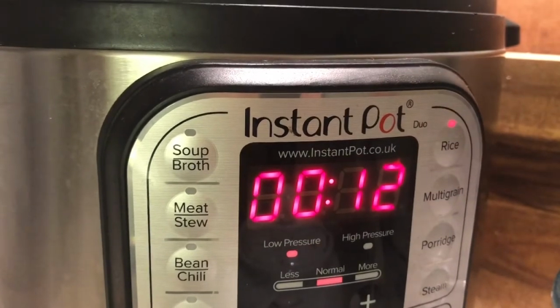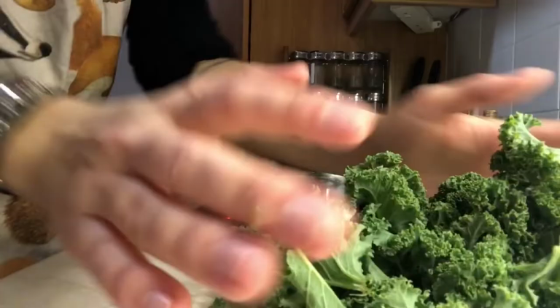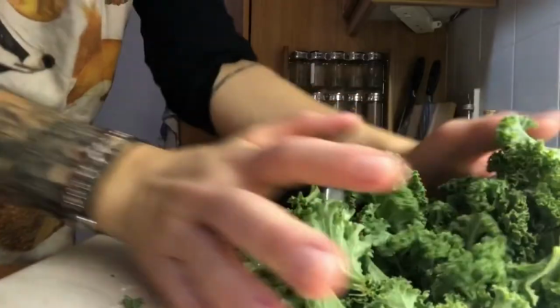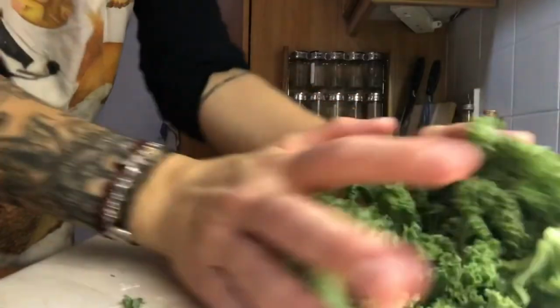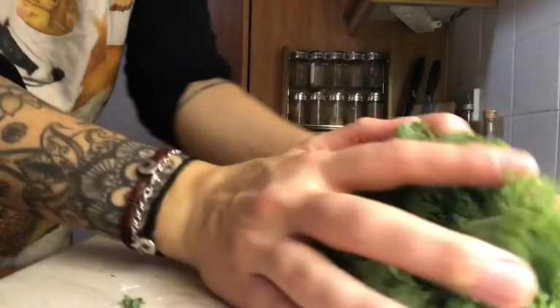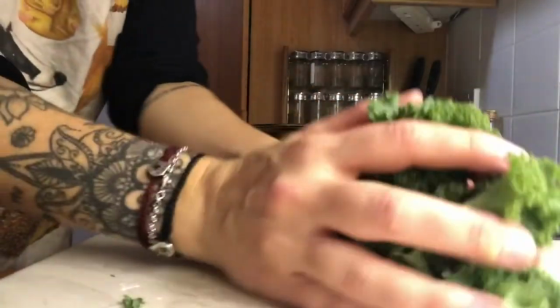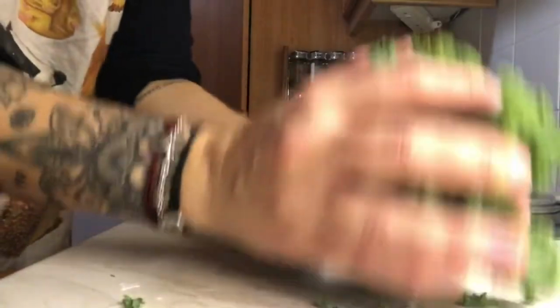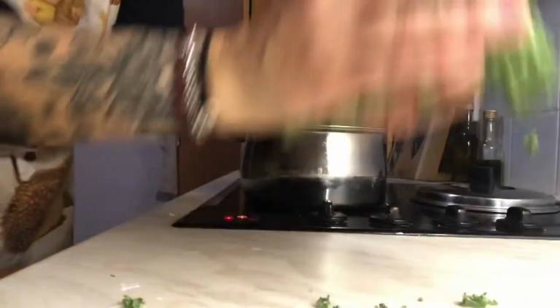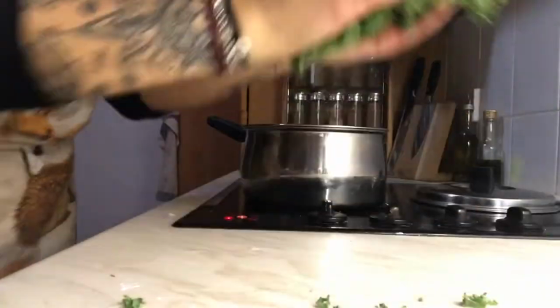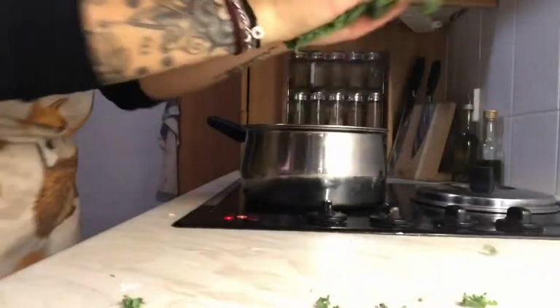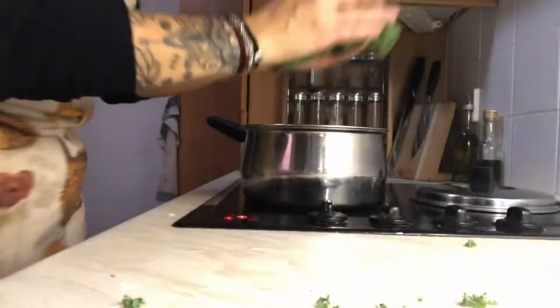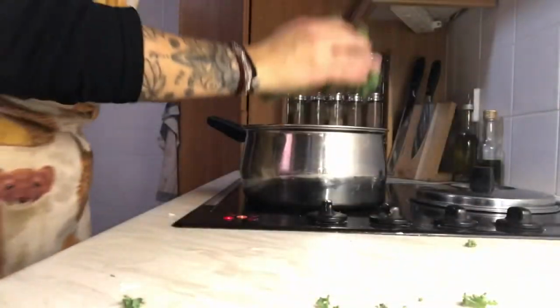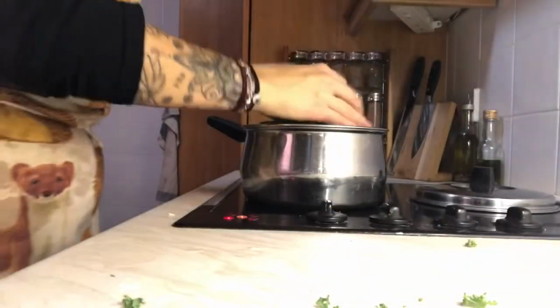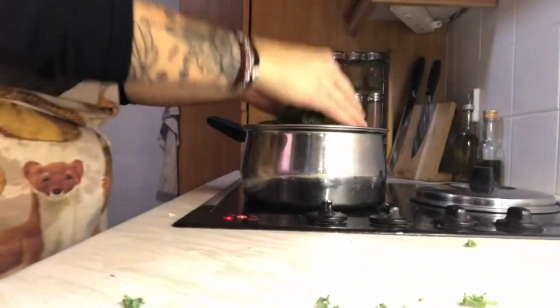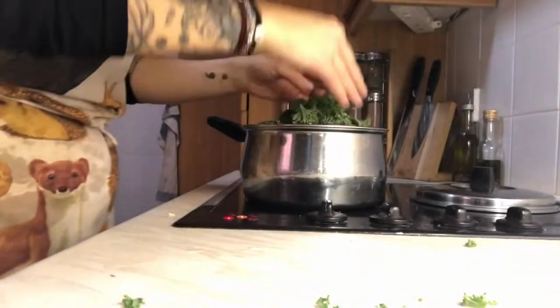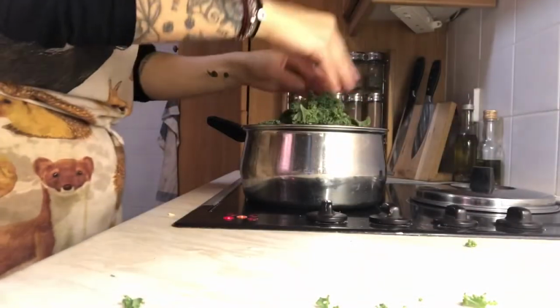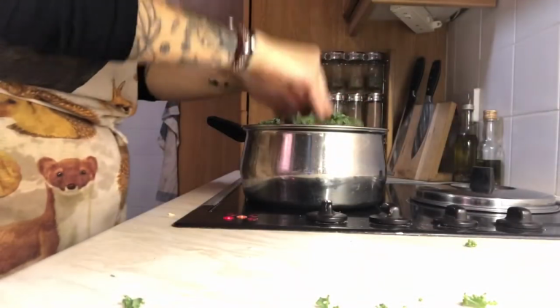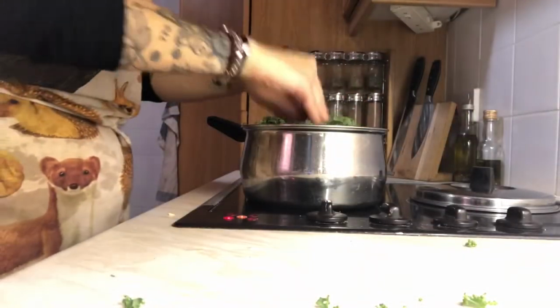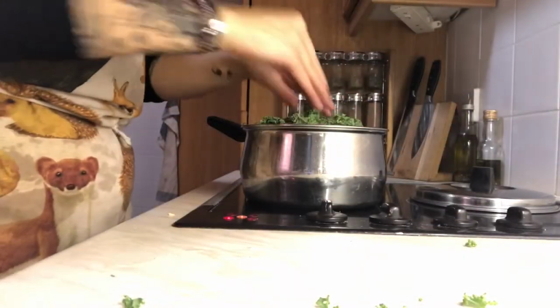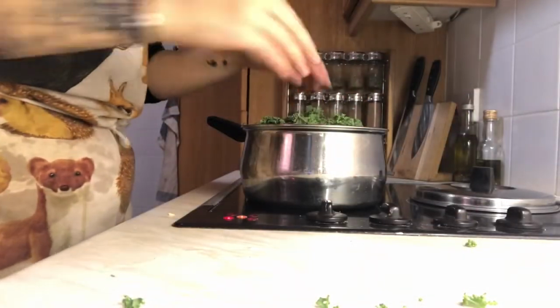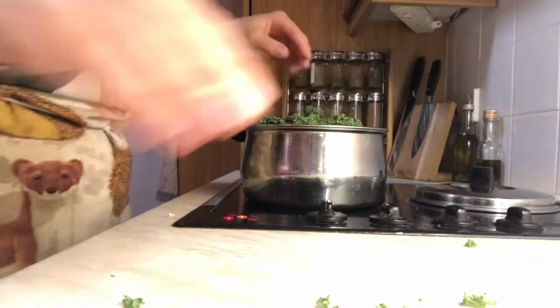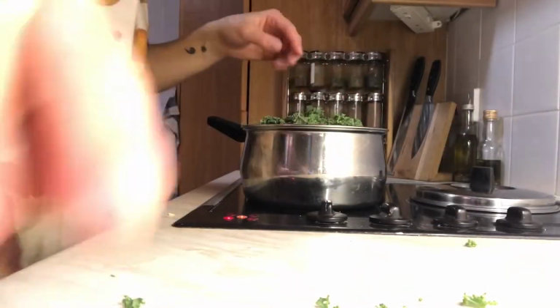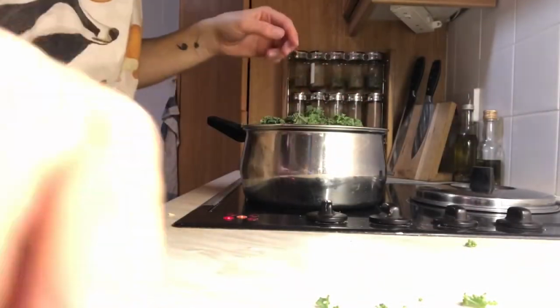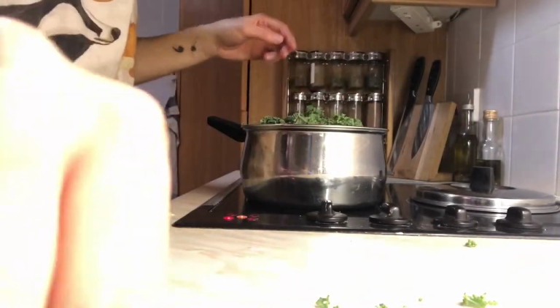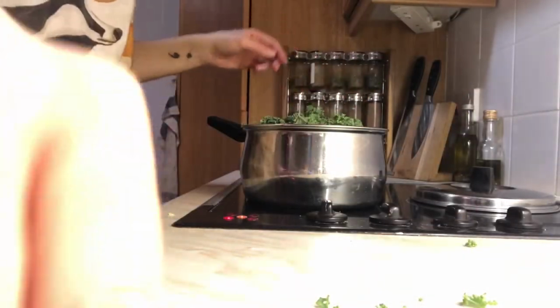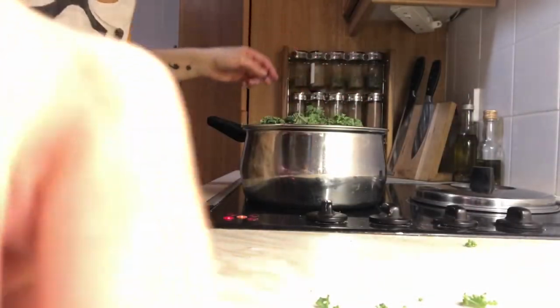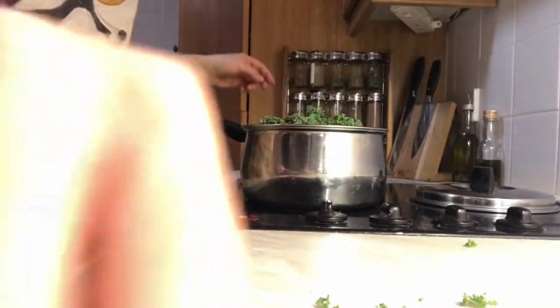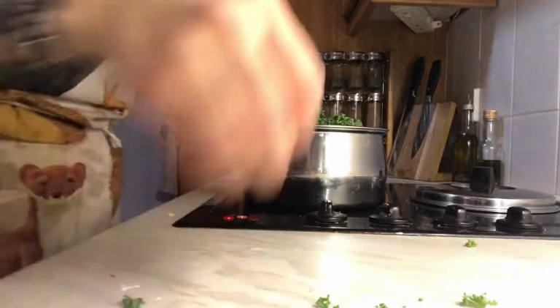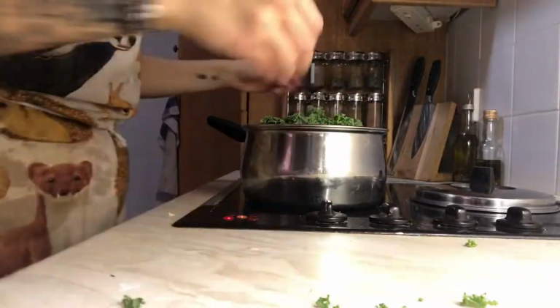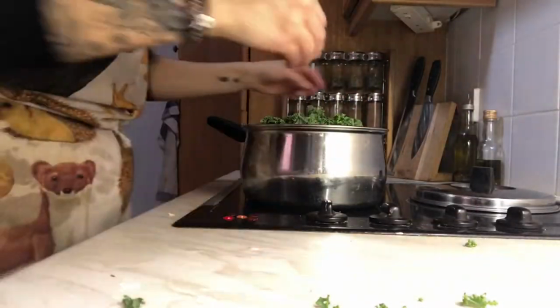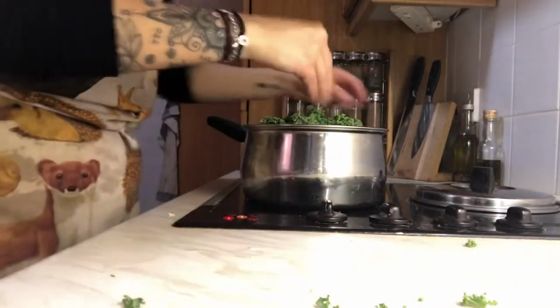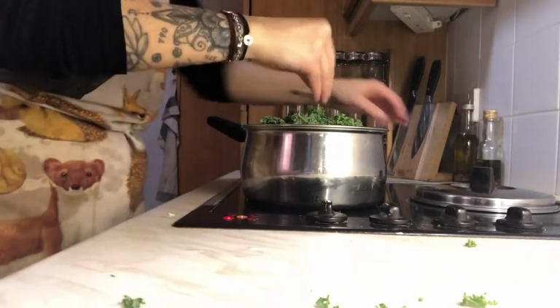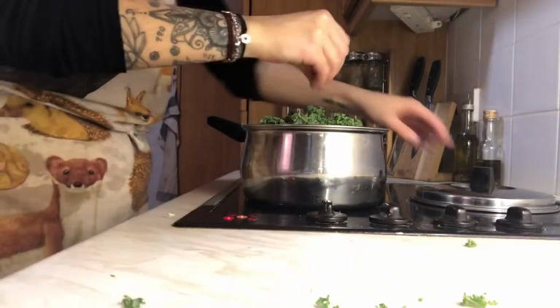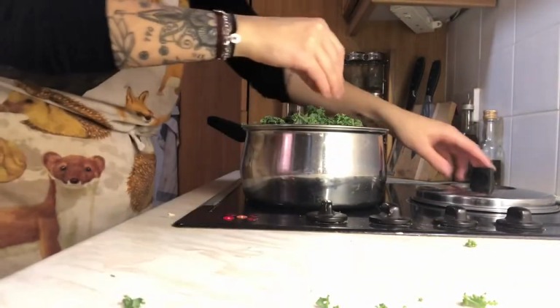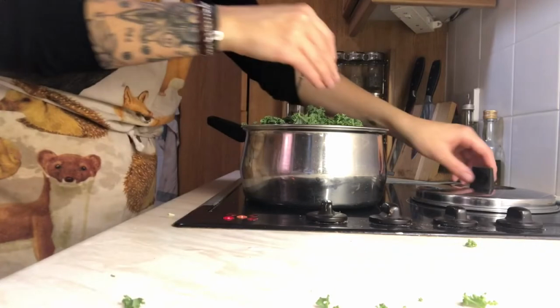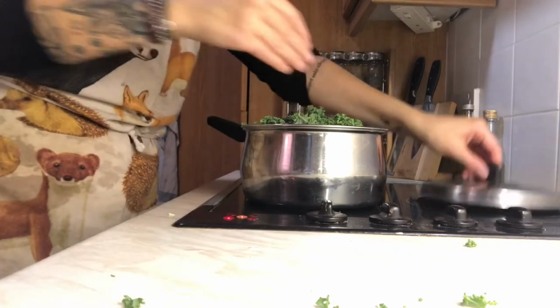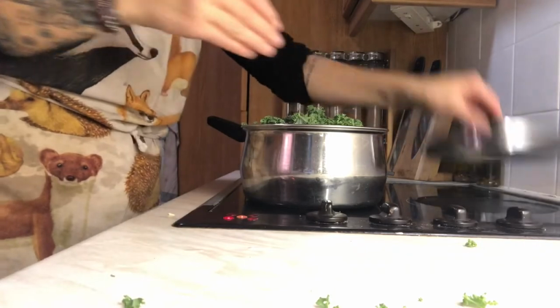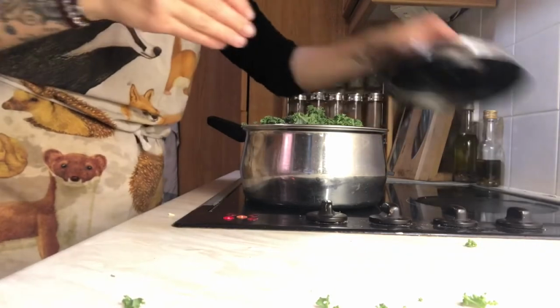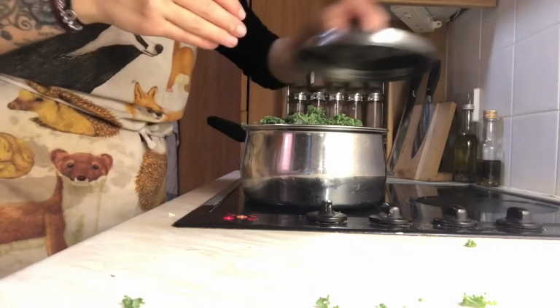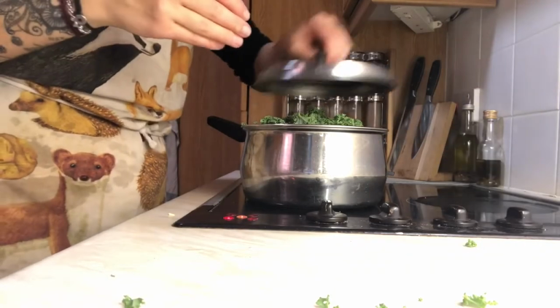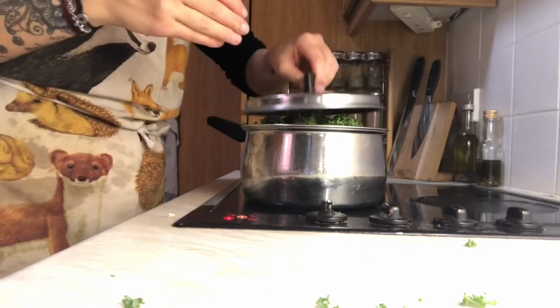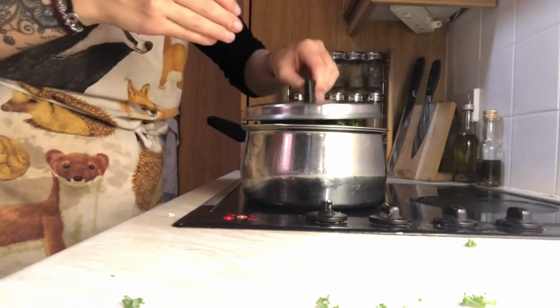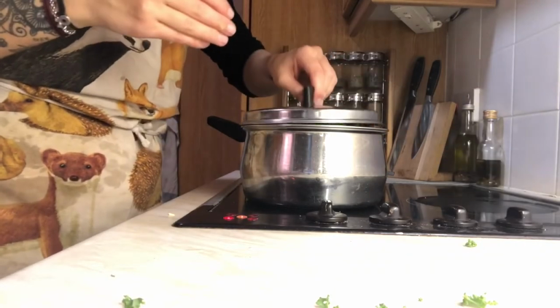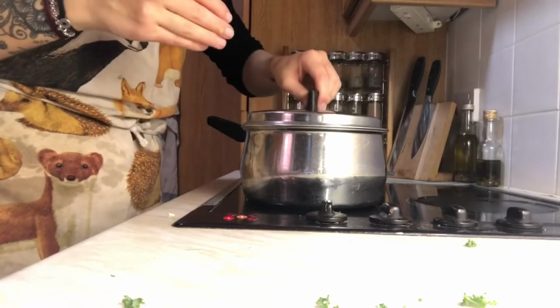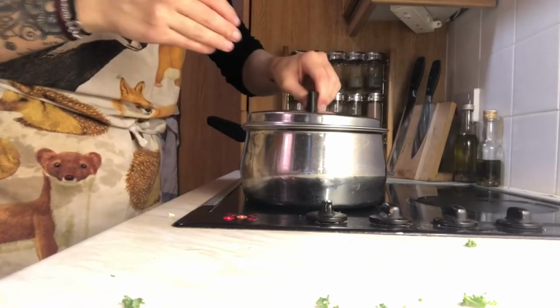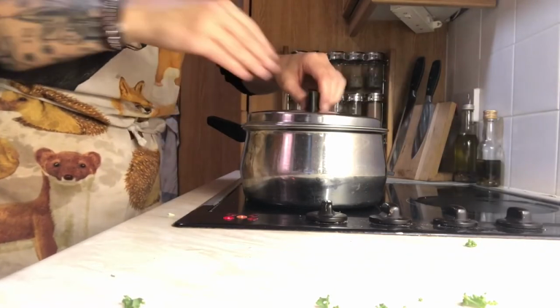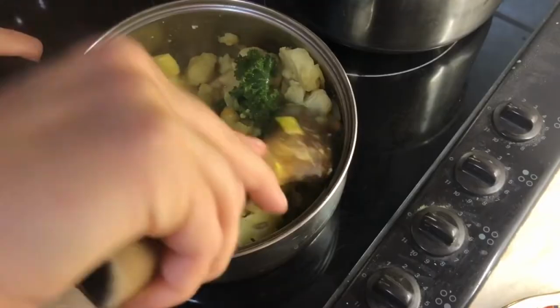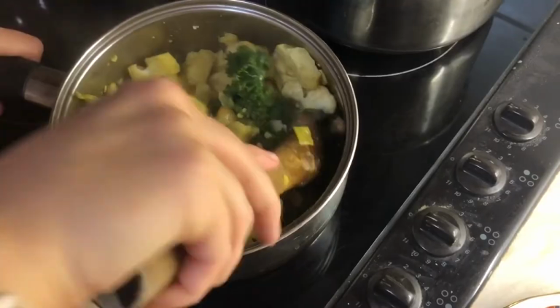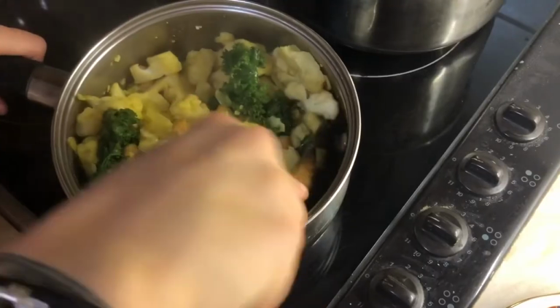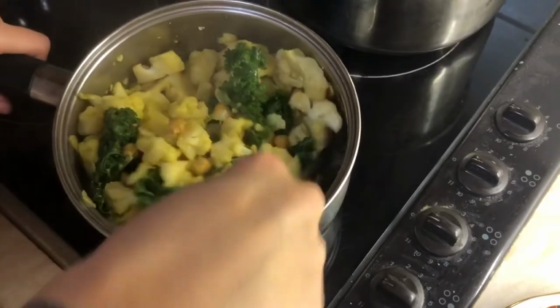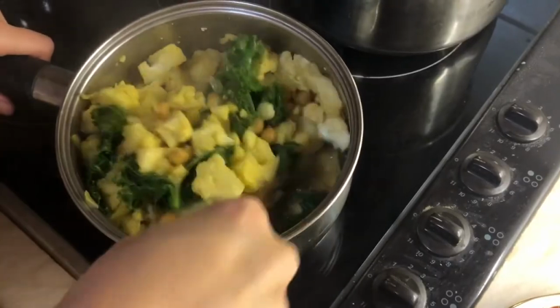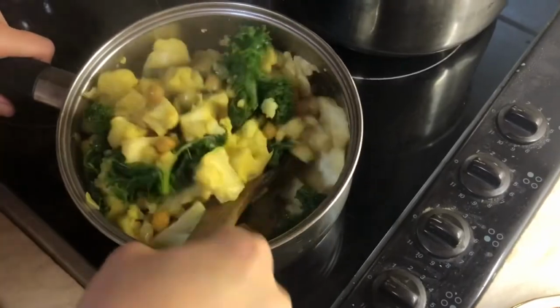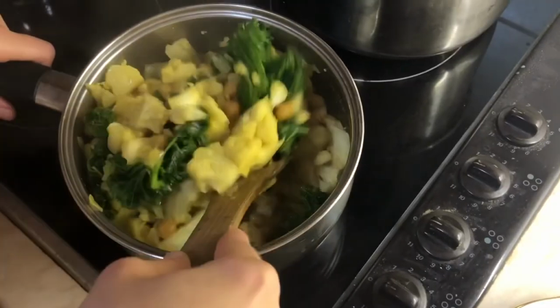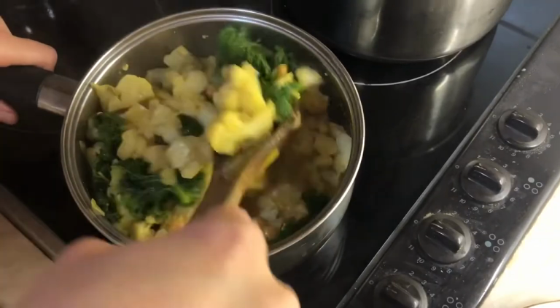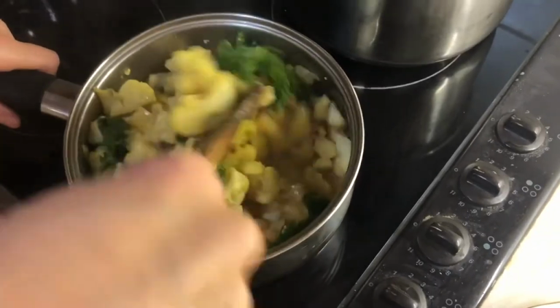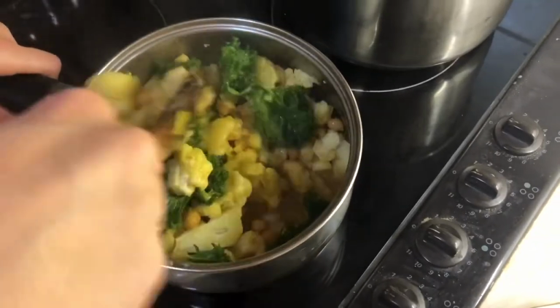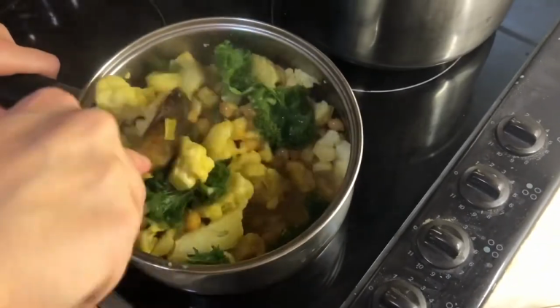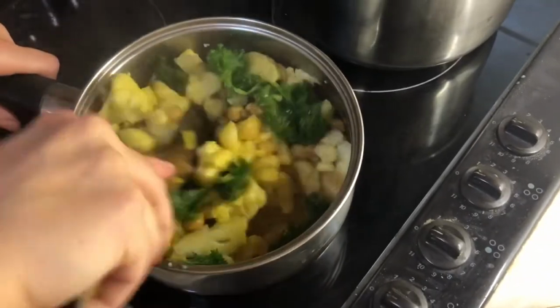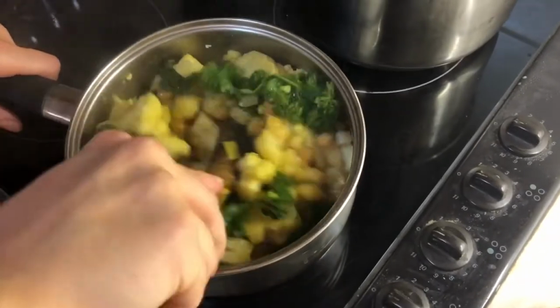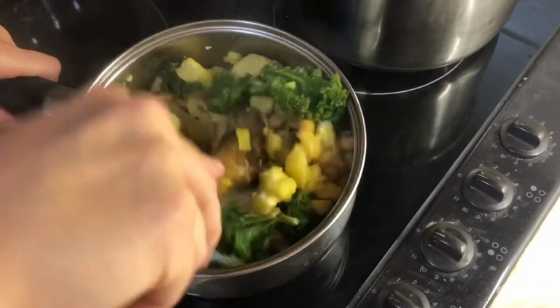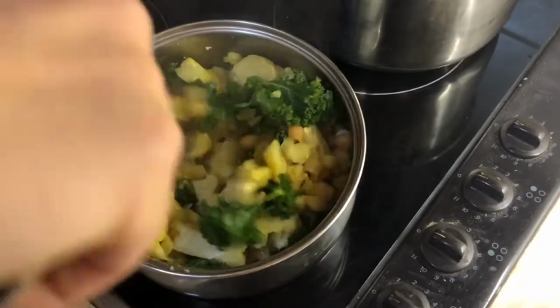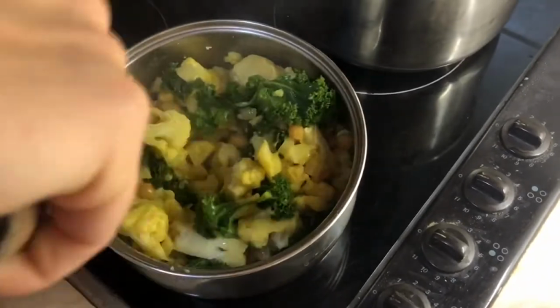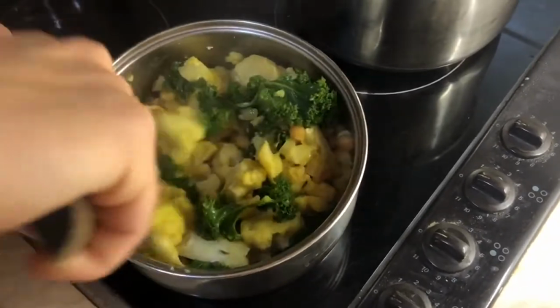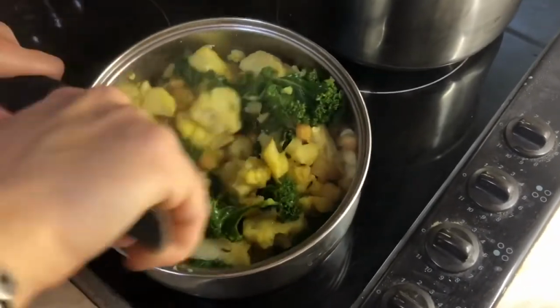When you've got about two minutes left on your rice and your curry, just pop your kale or spinach into the pot. I ate that — yum!